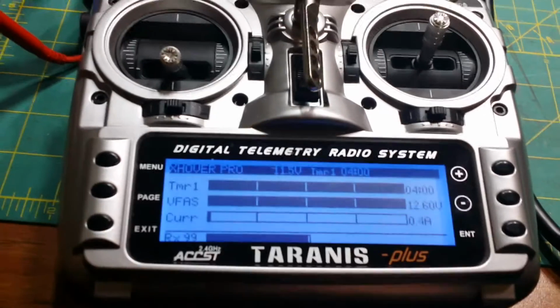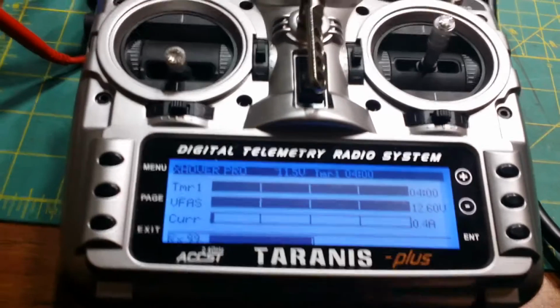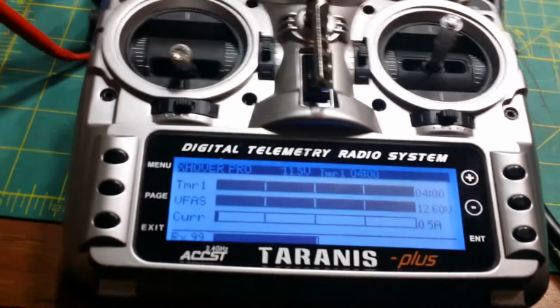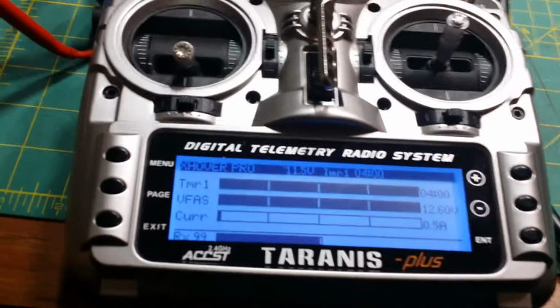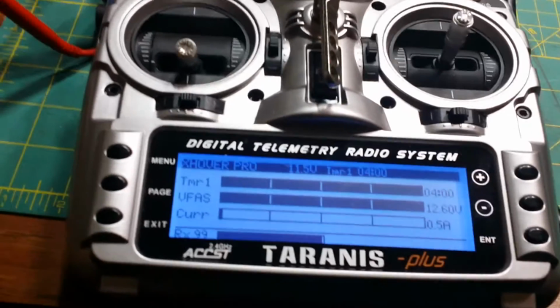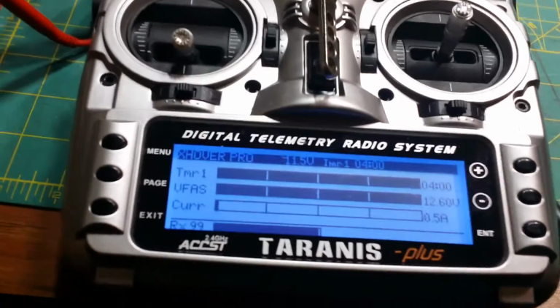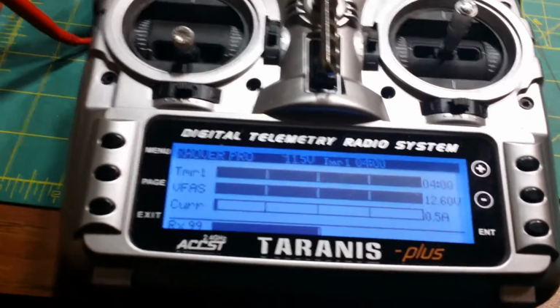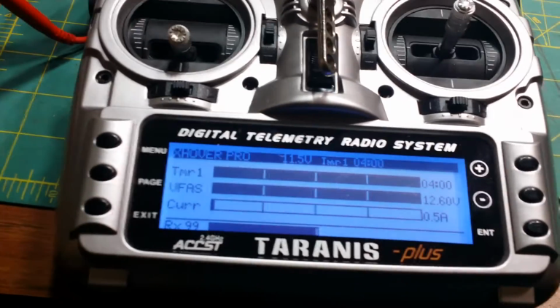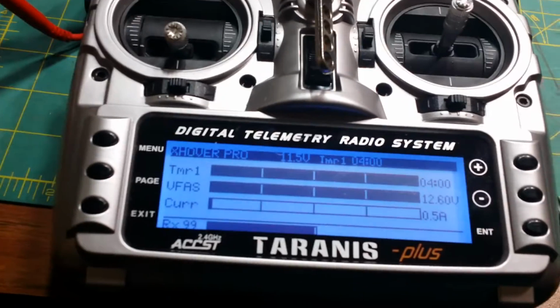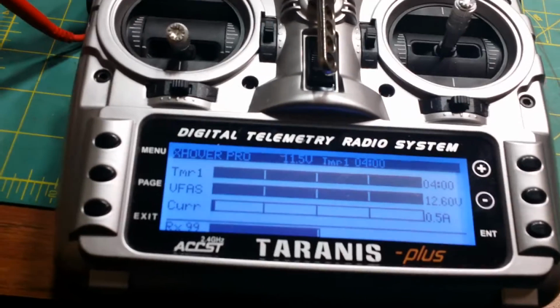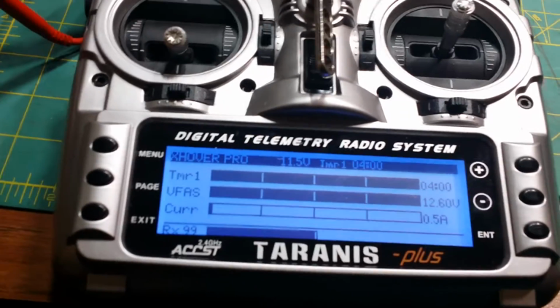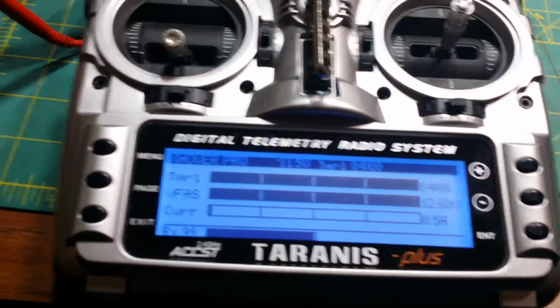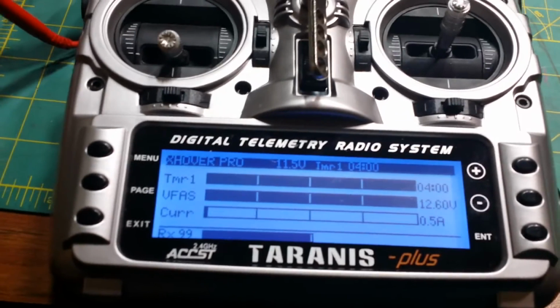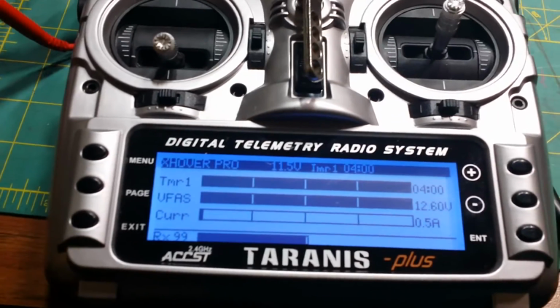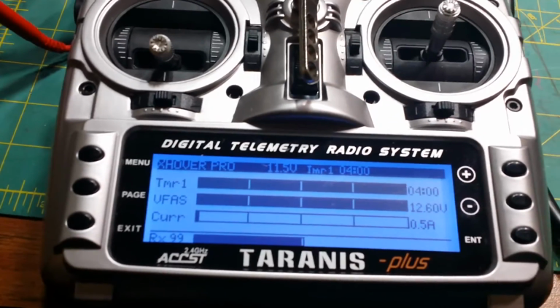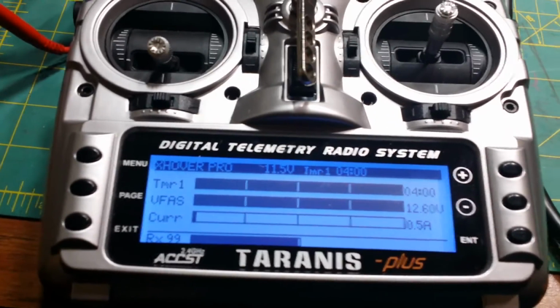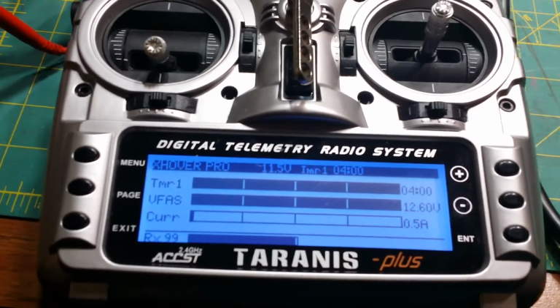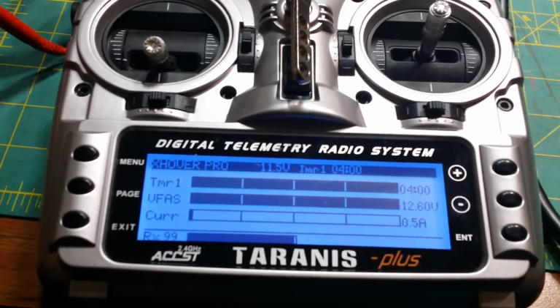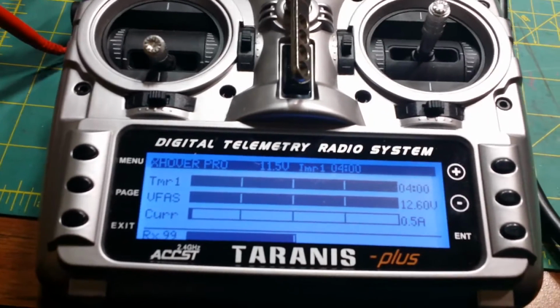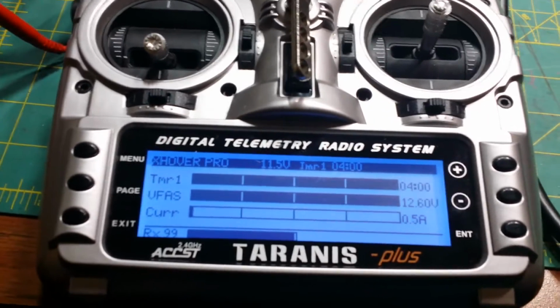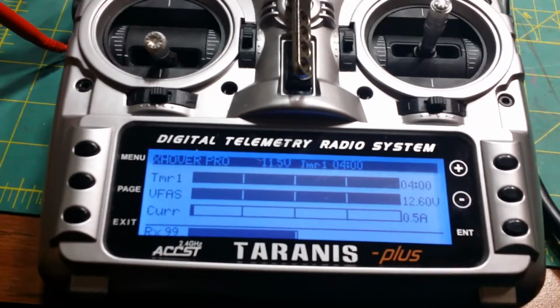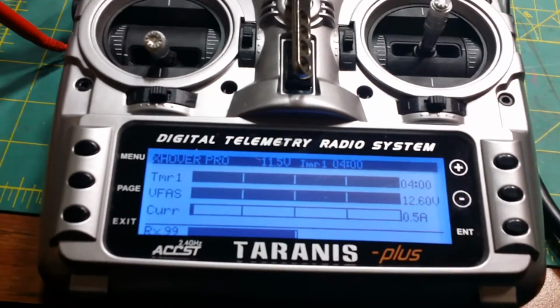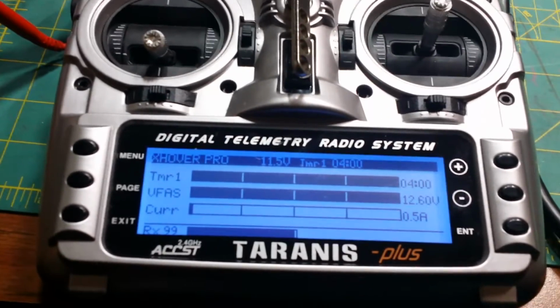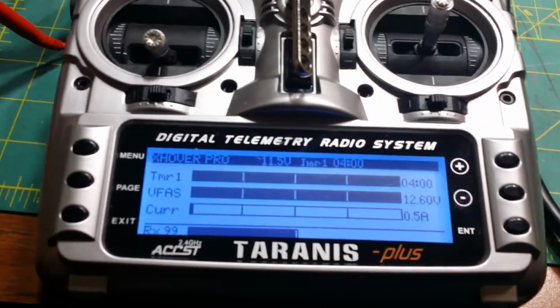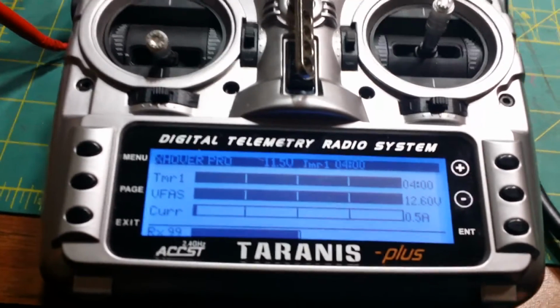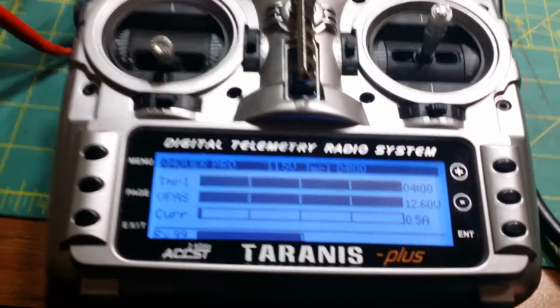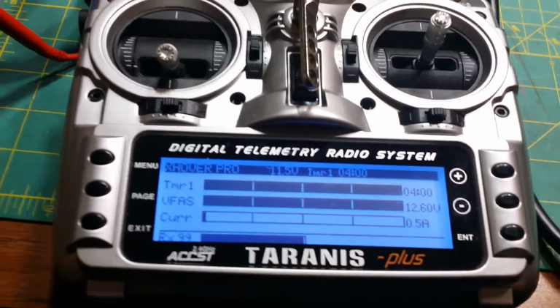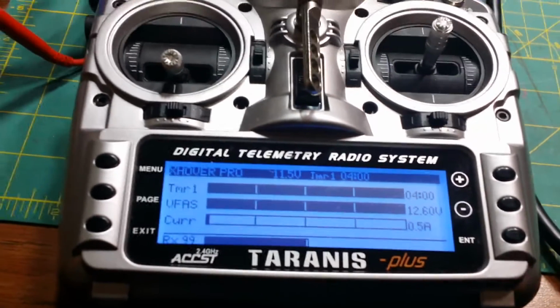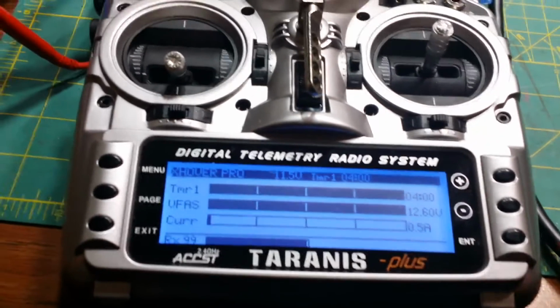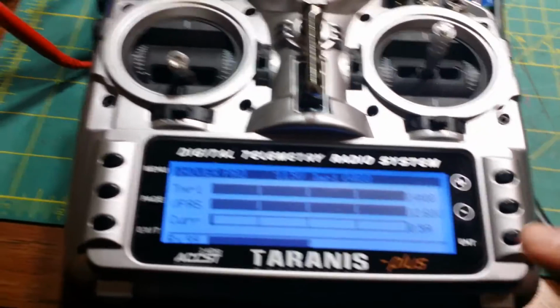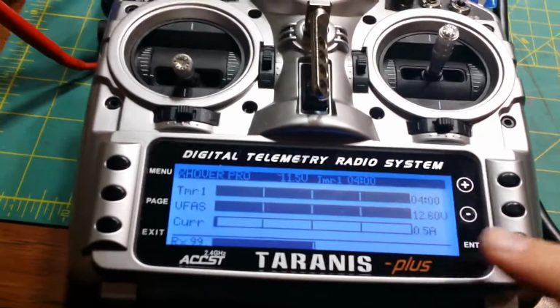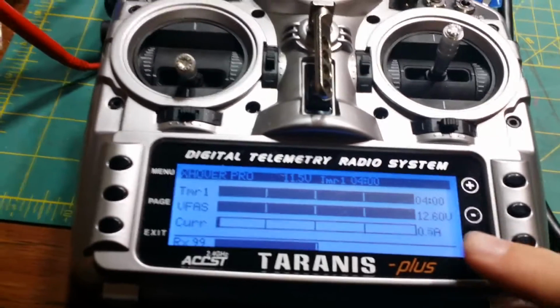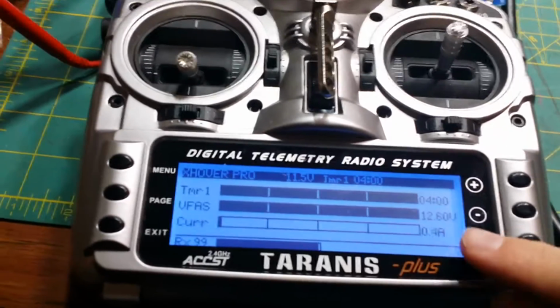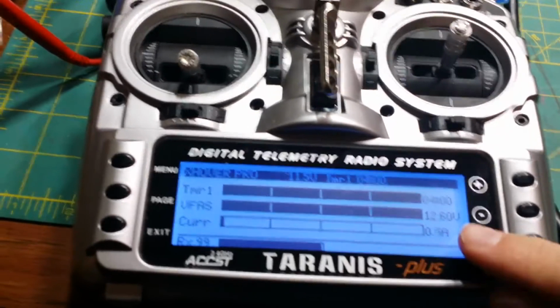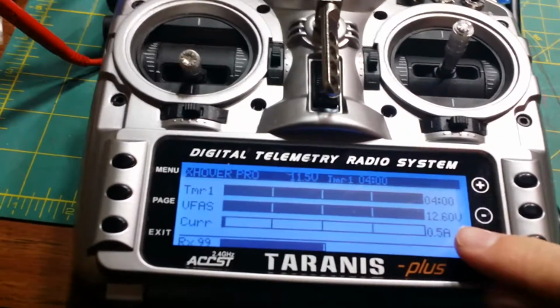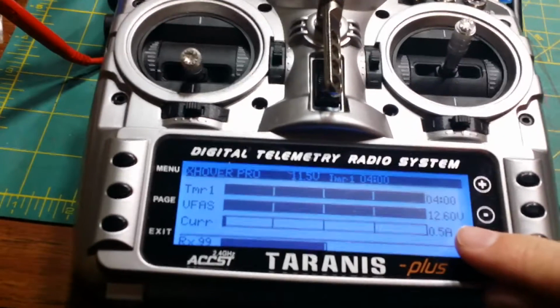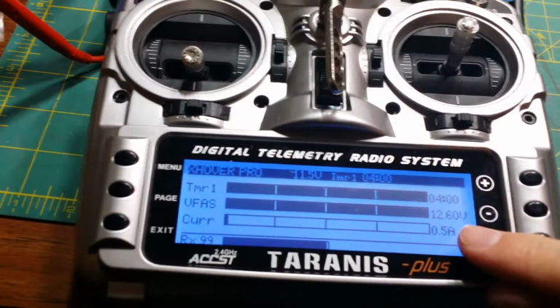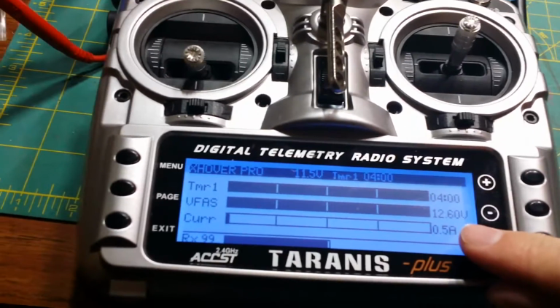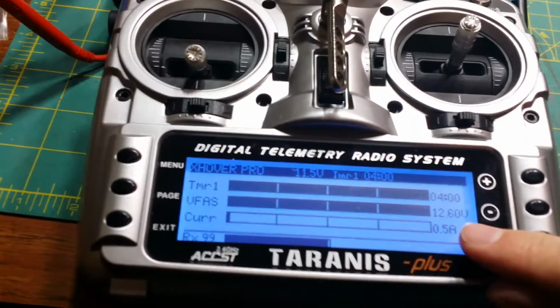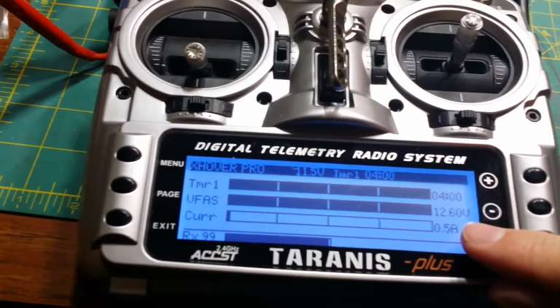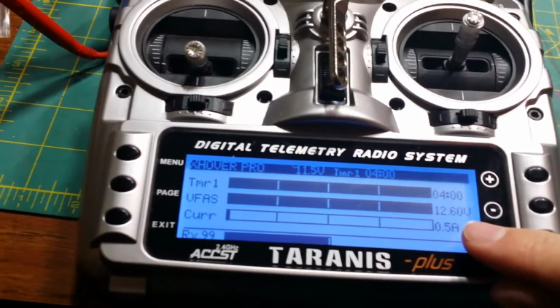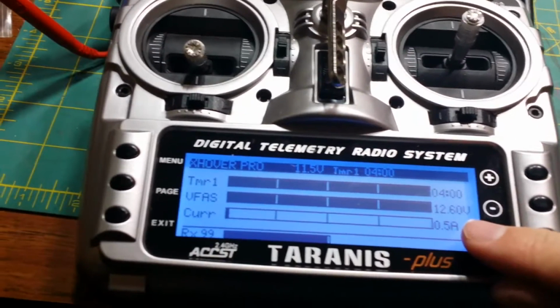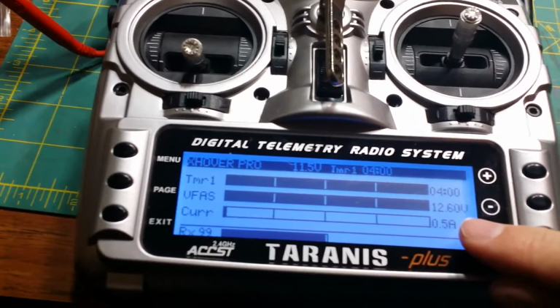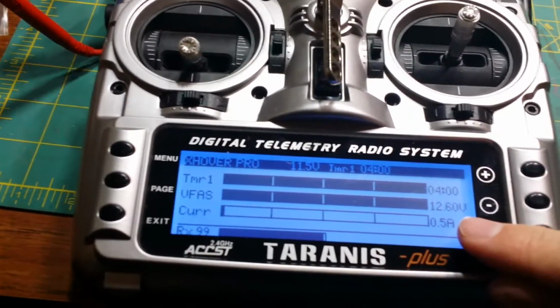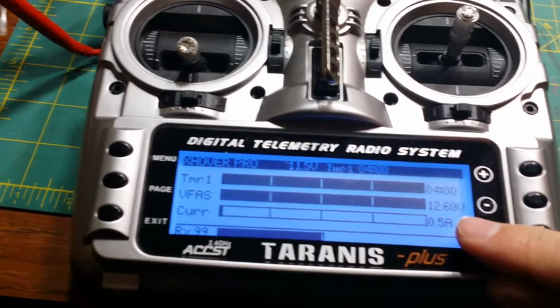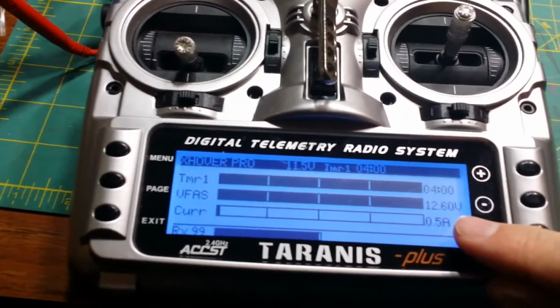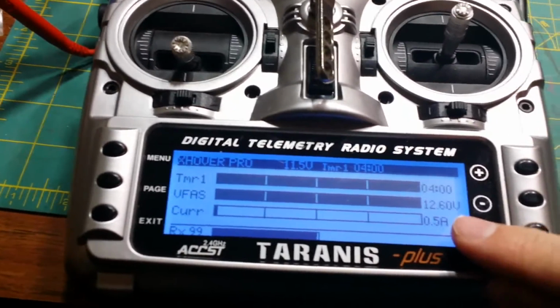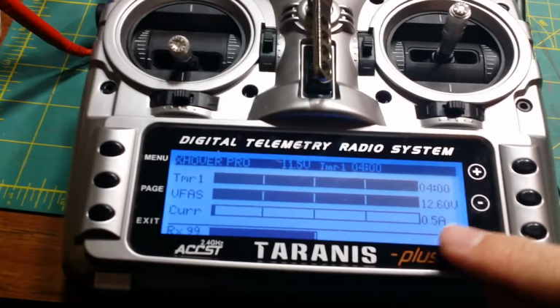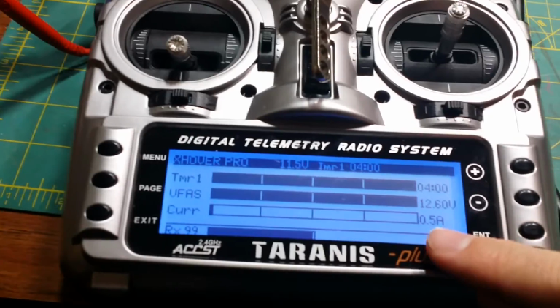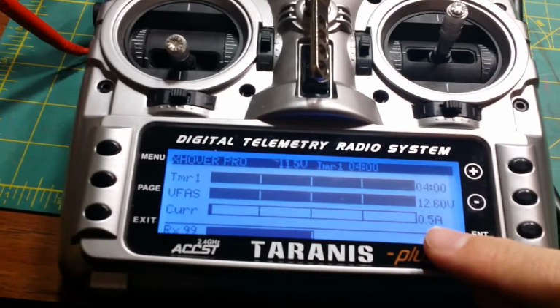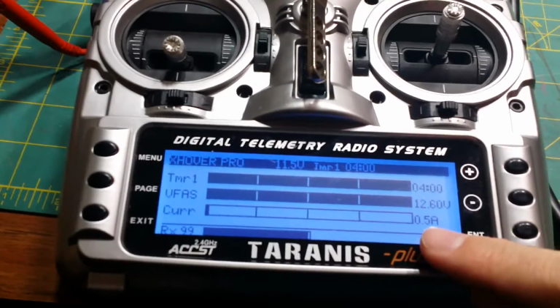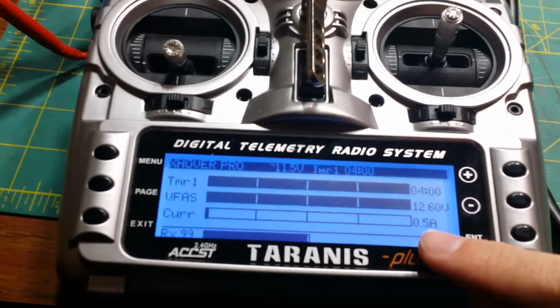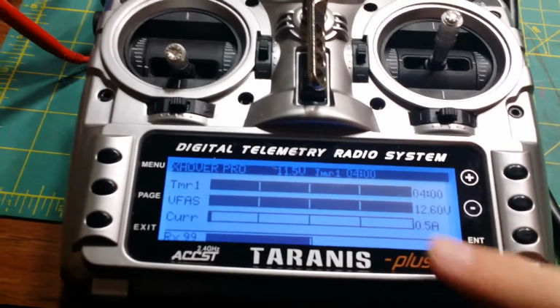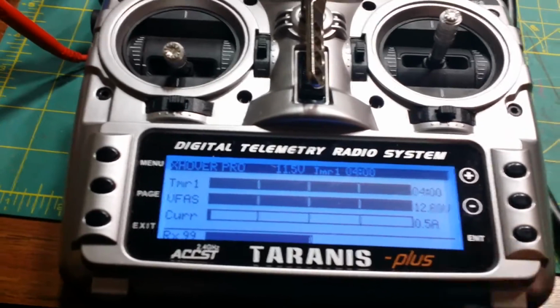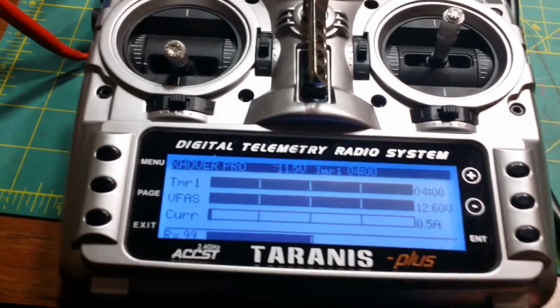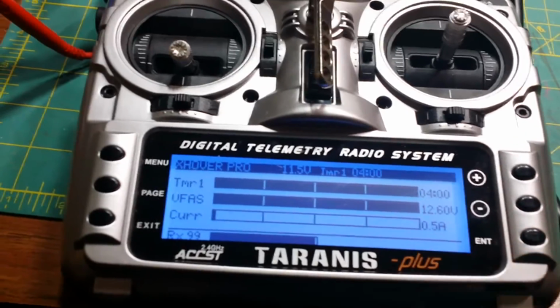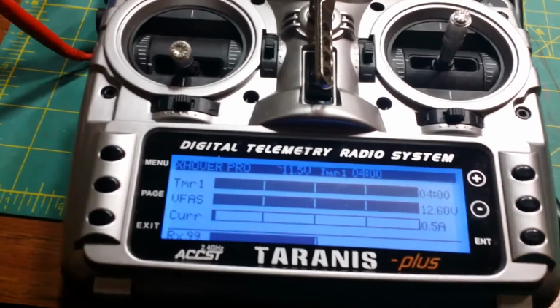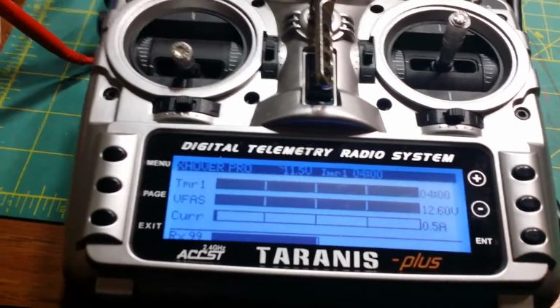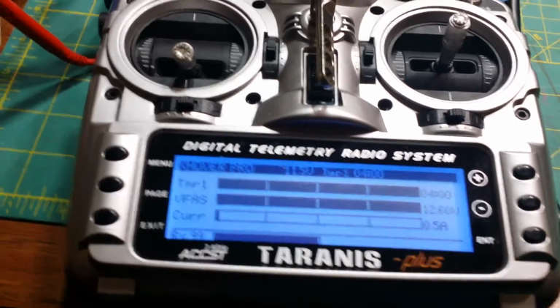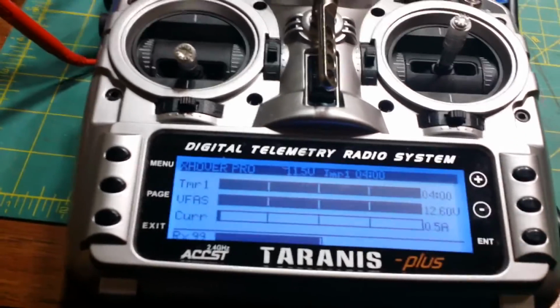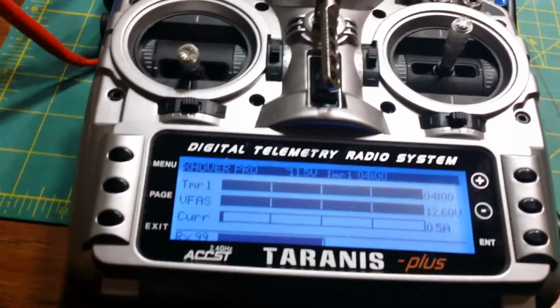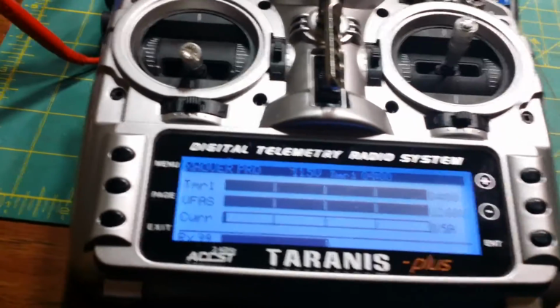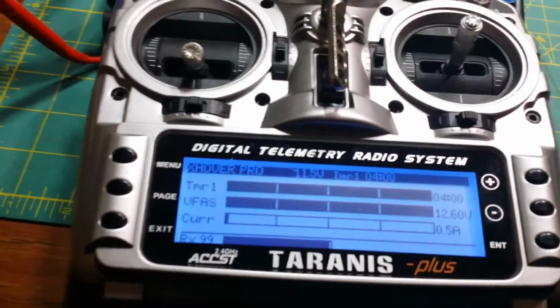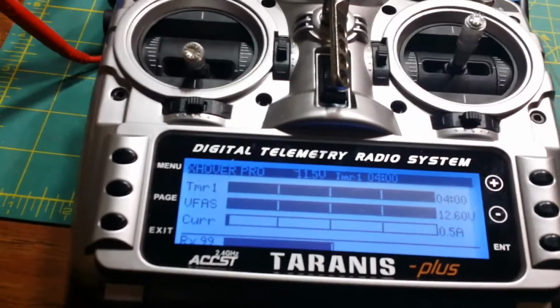There's my telemetry screen. You can see right now I've got 12.6 volts and it's drawing half an amp.